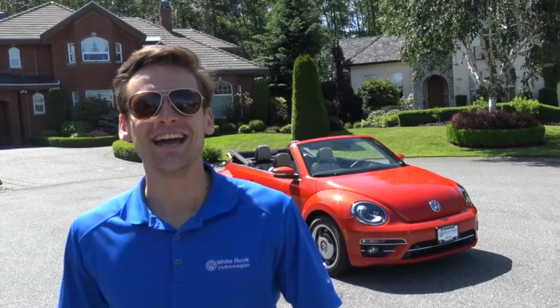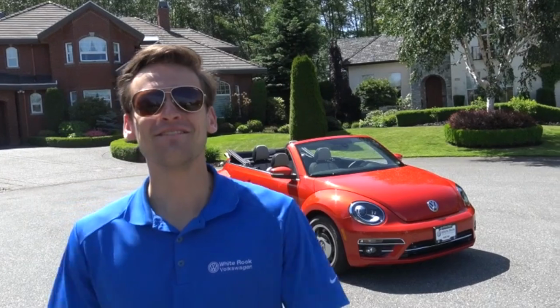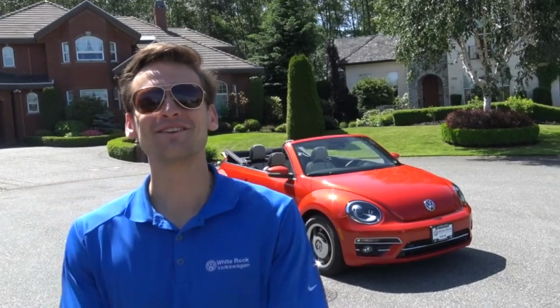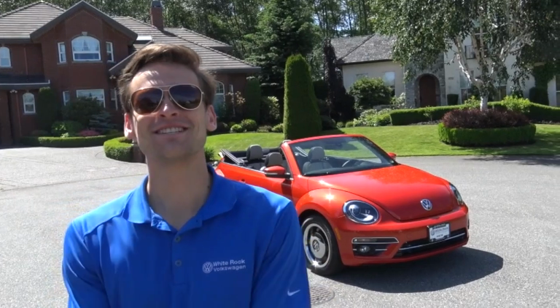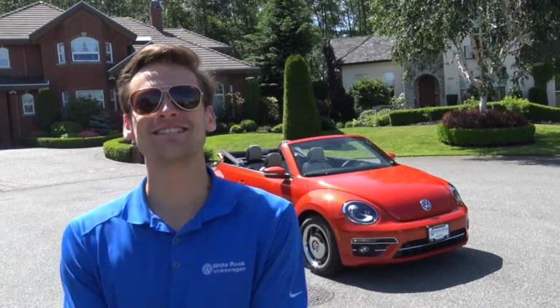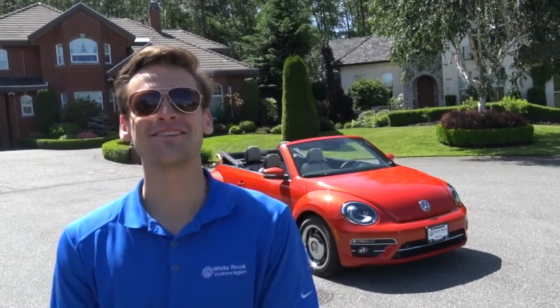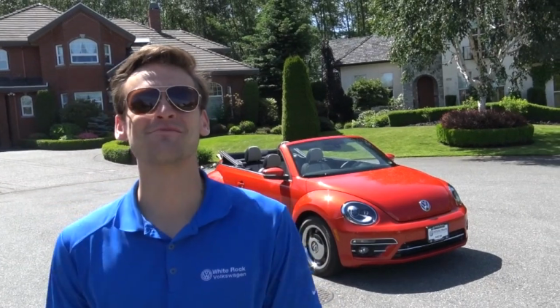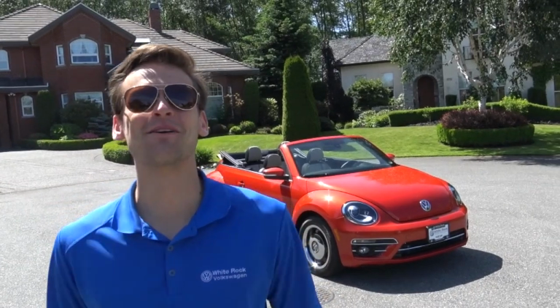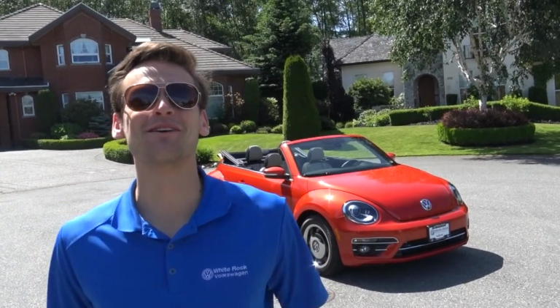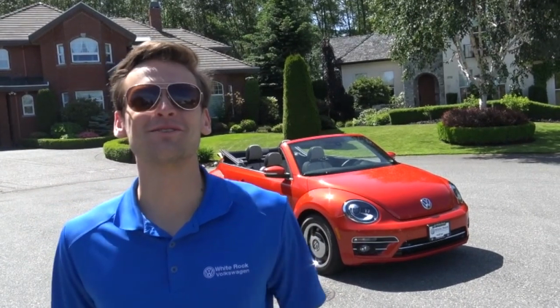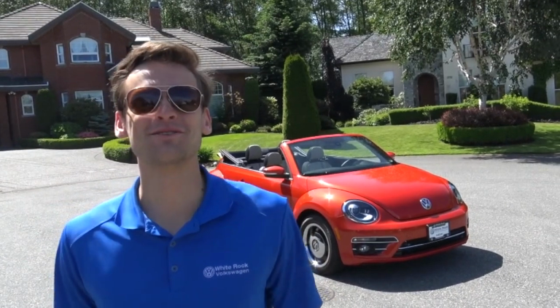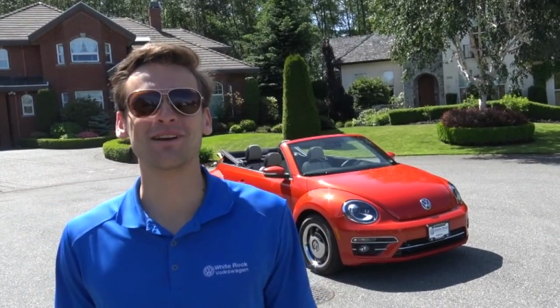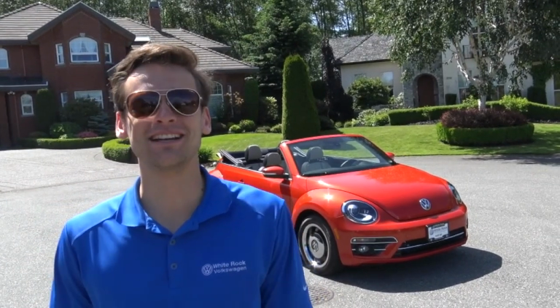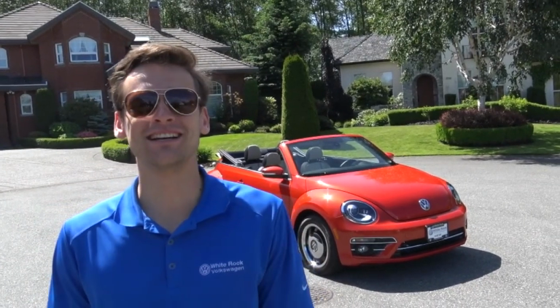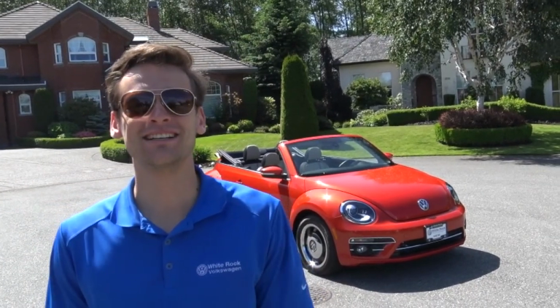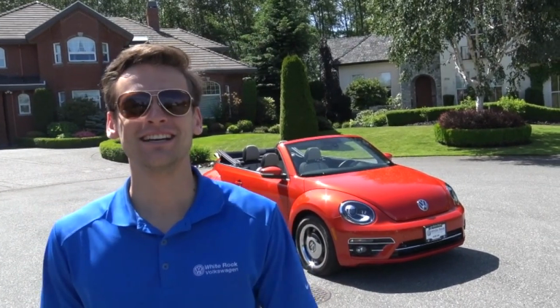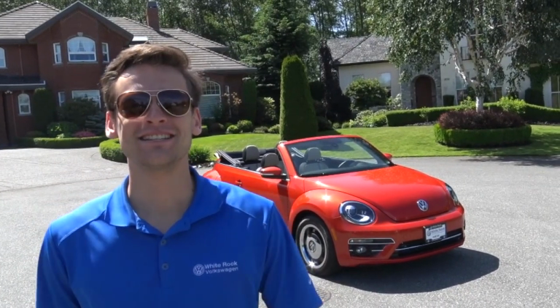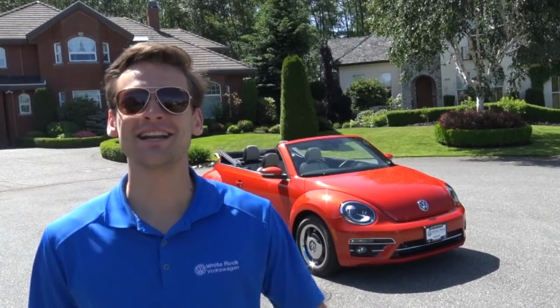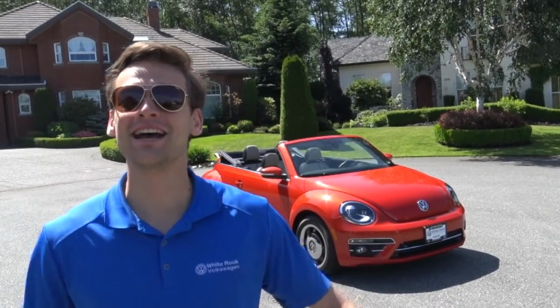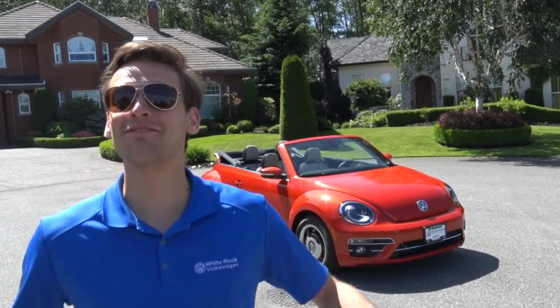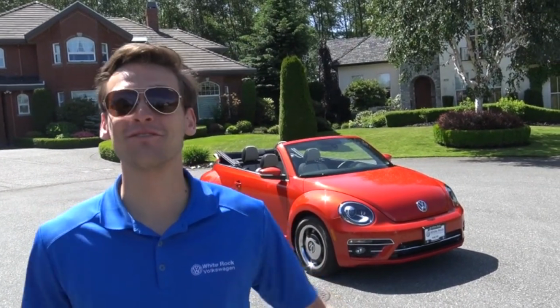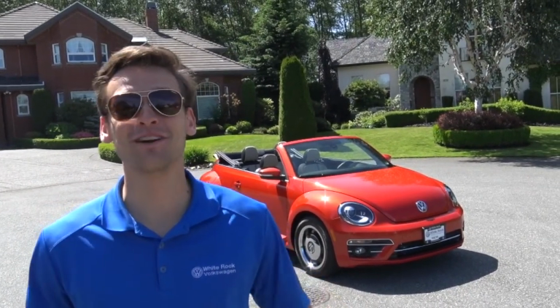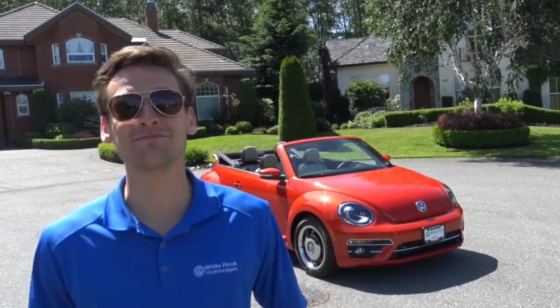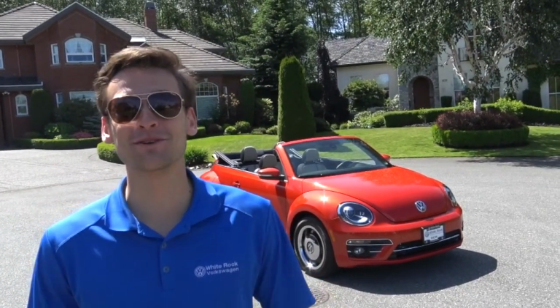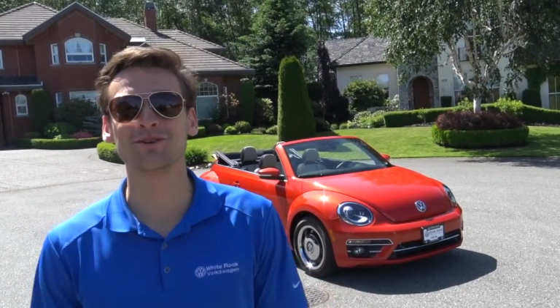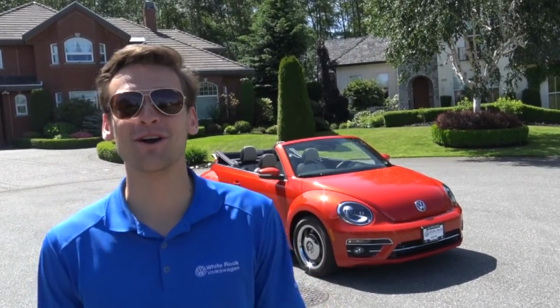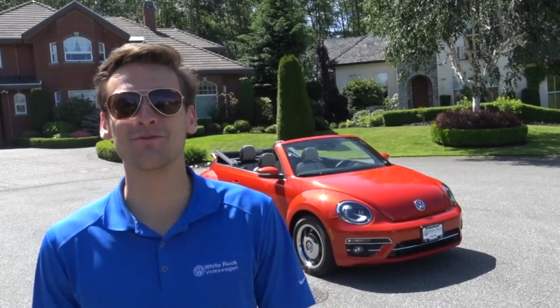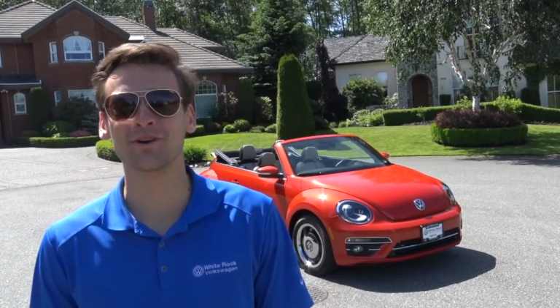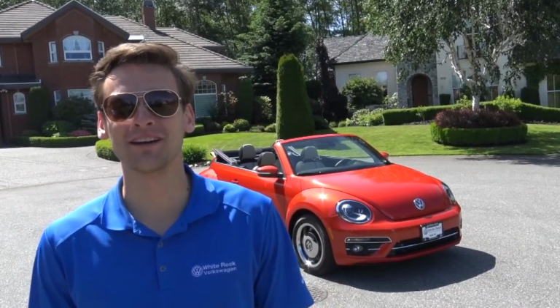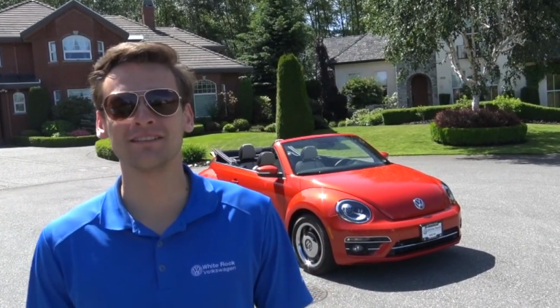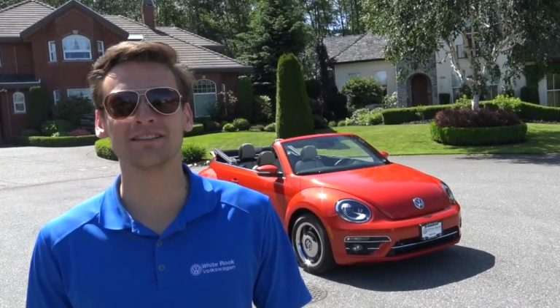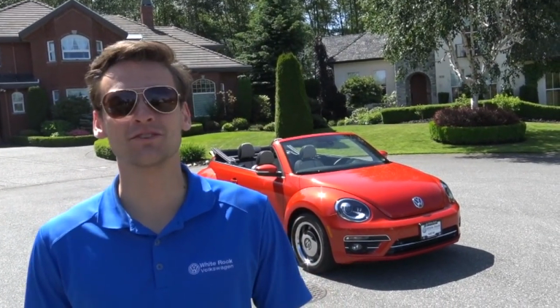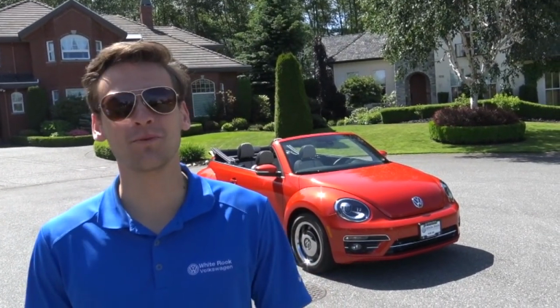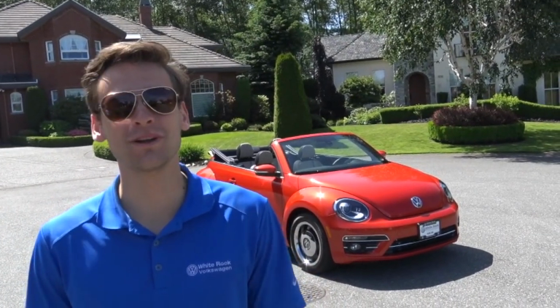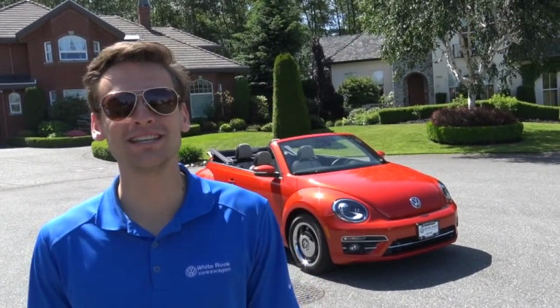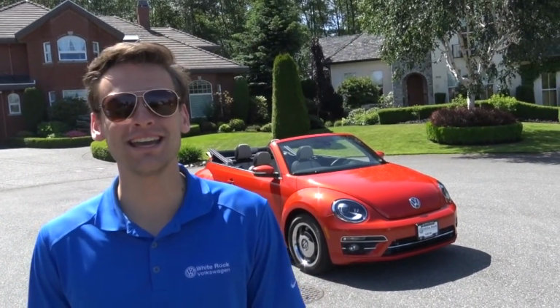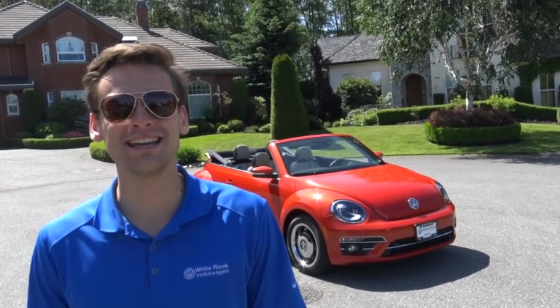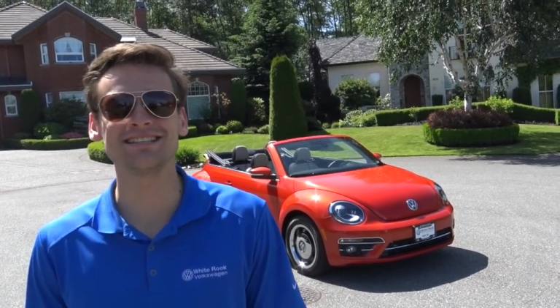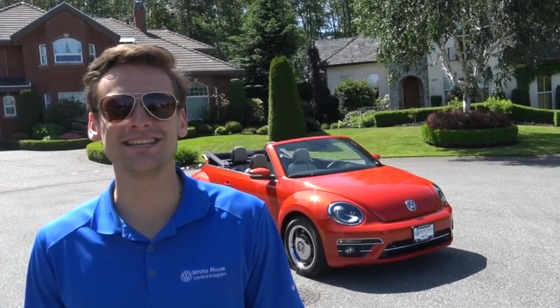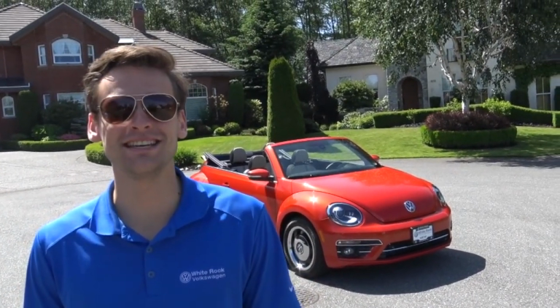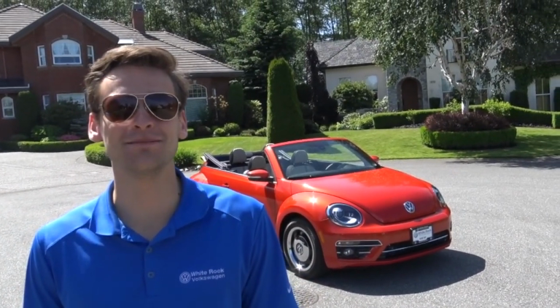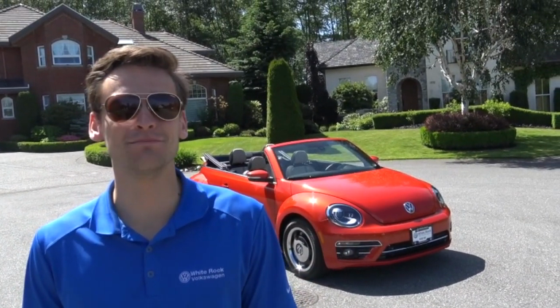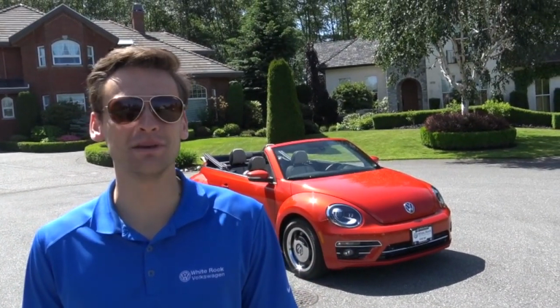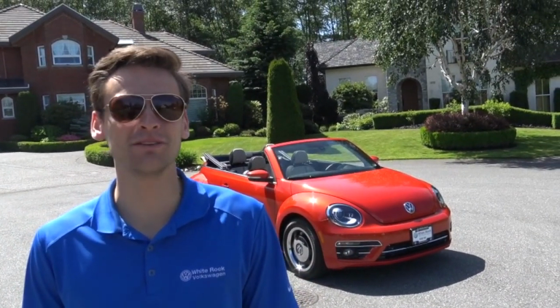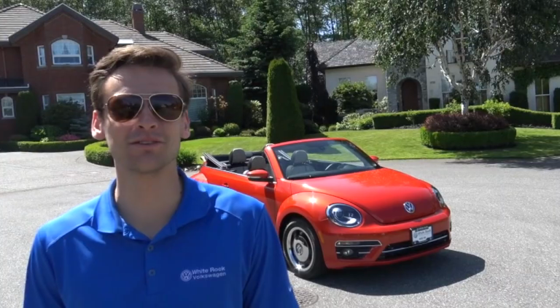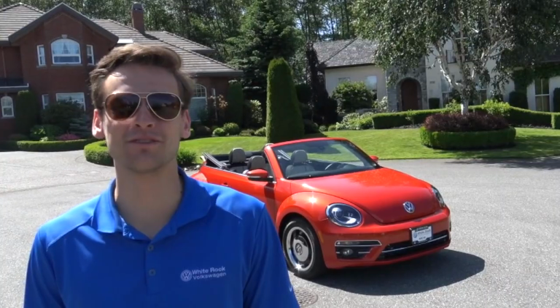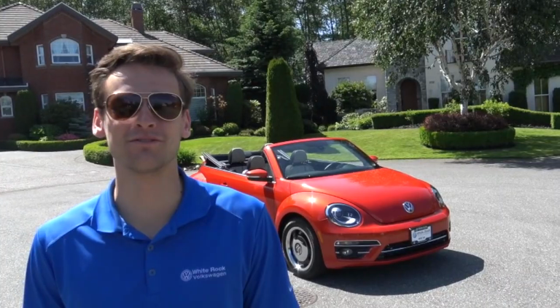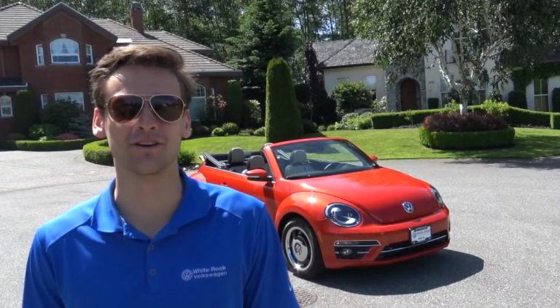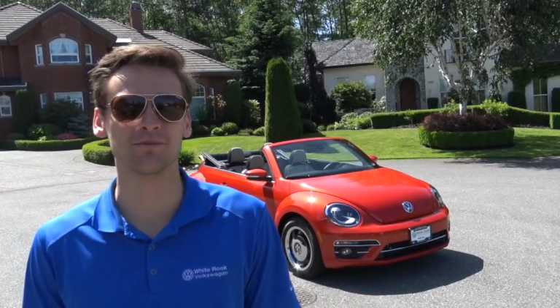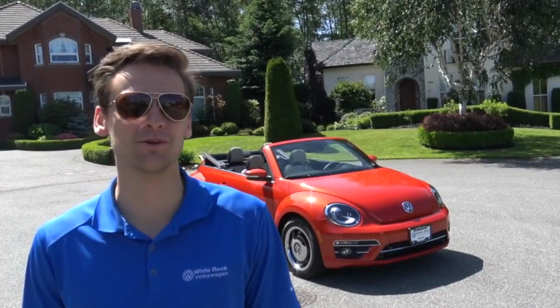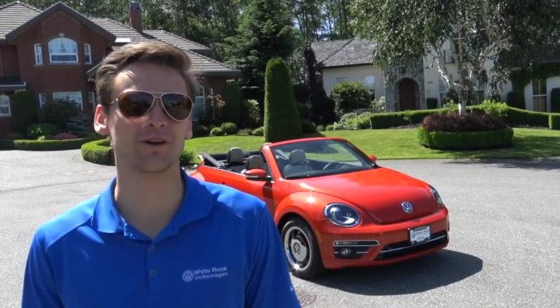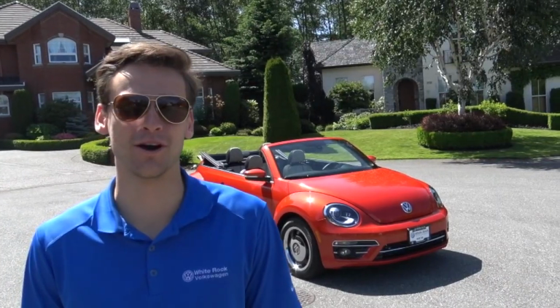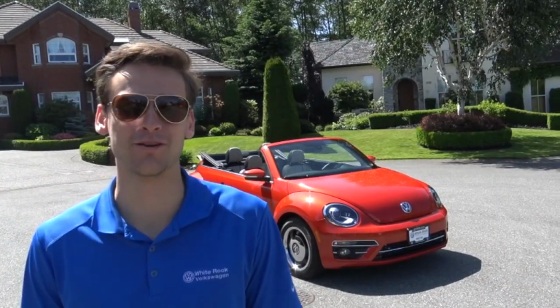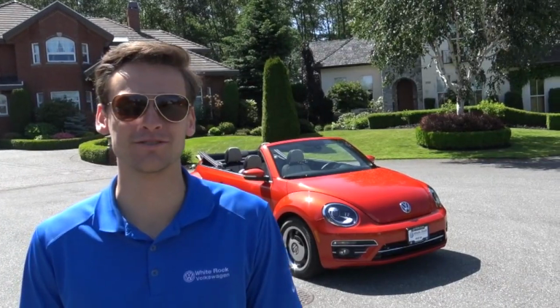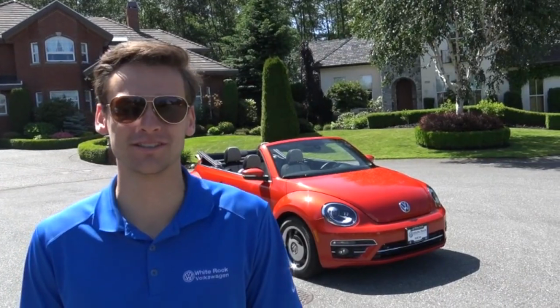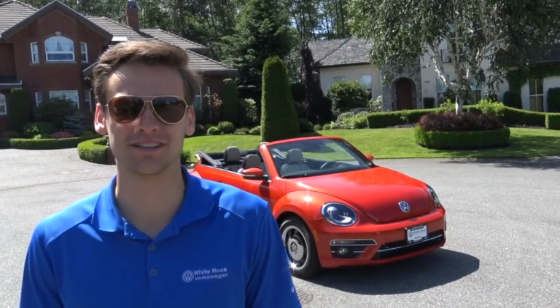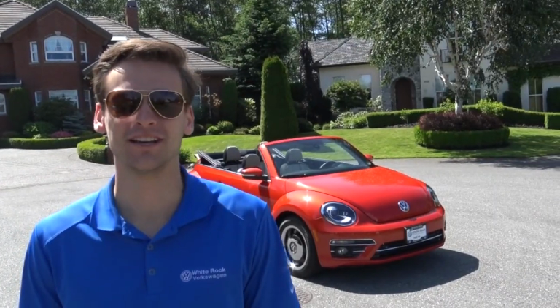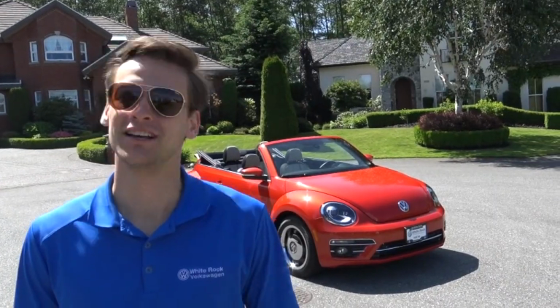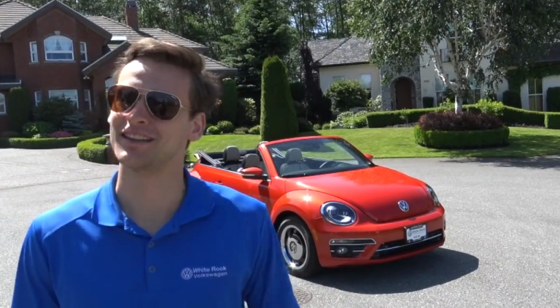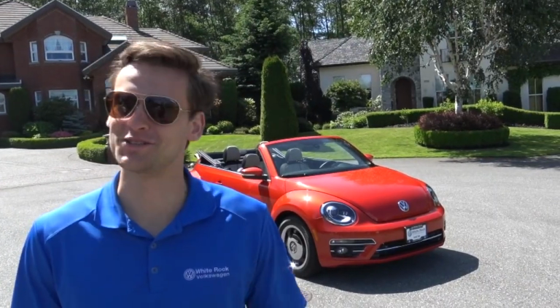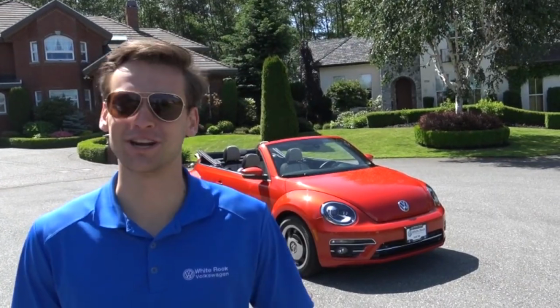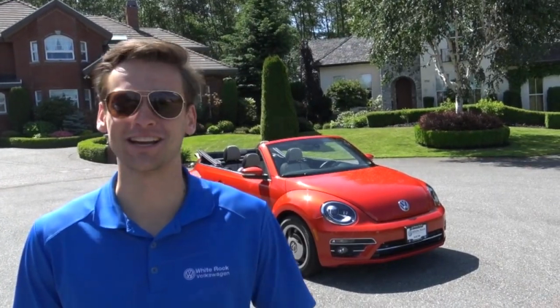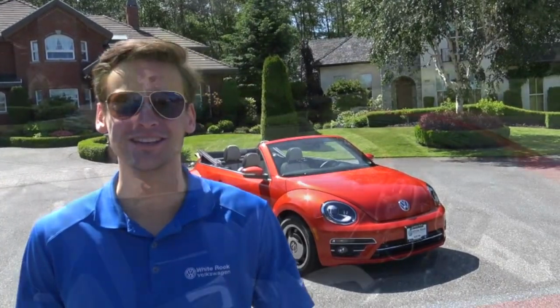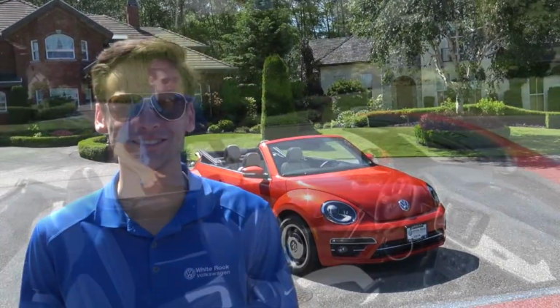Hey folks, Zach from White Rock Volkswagen here. Today I have a very special car for you — it's a 2018 Beetle Convertible Coast. Let's check it out.